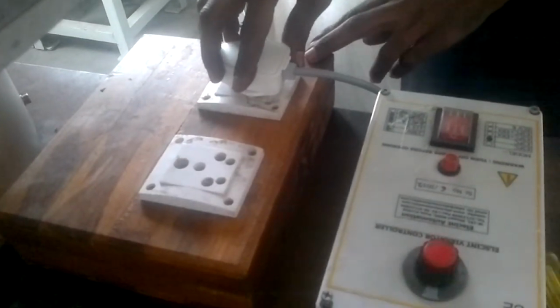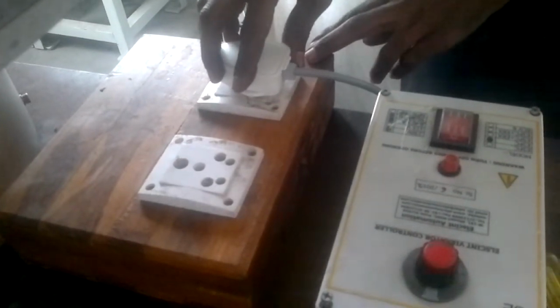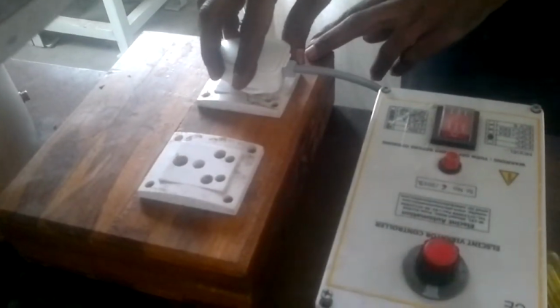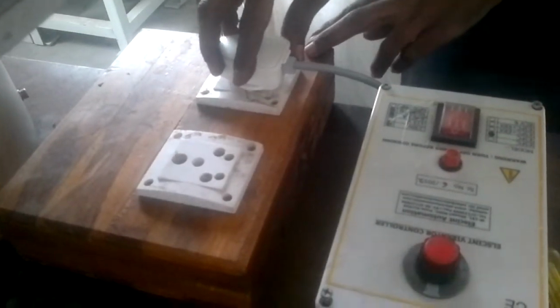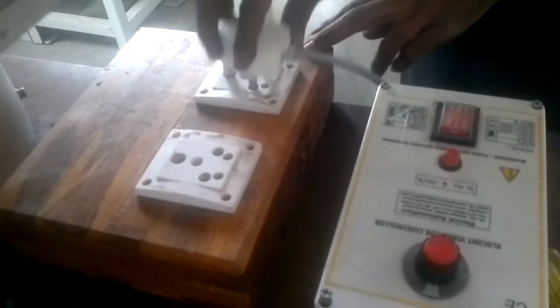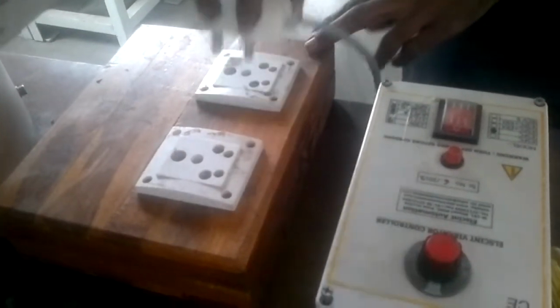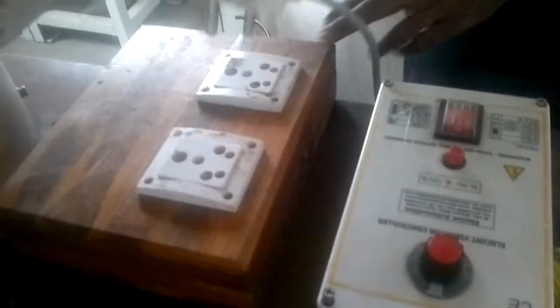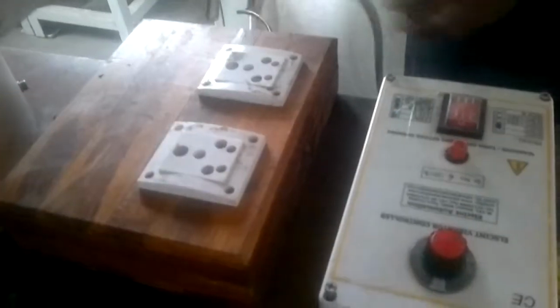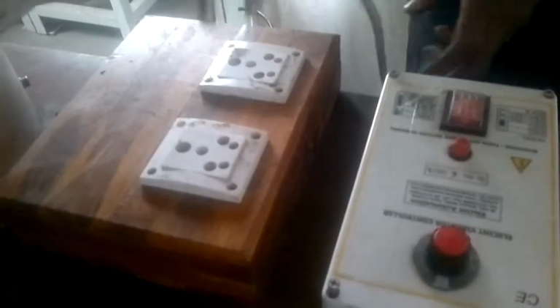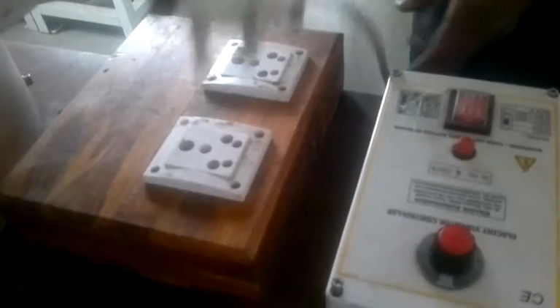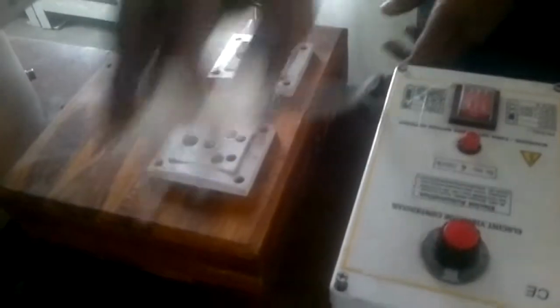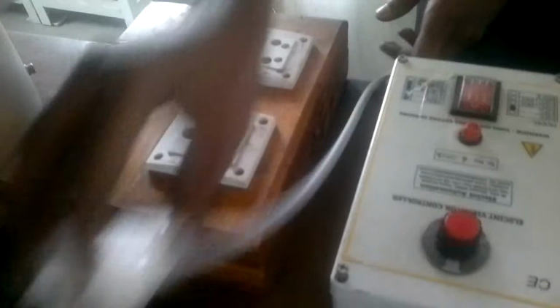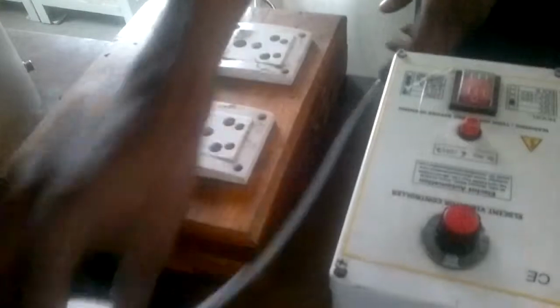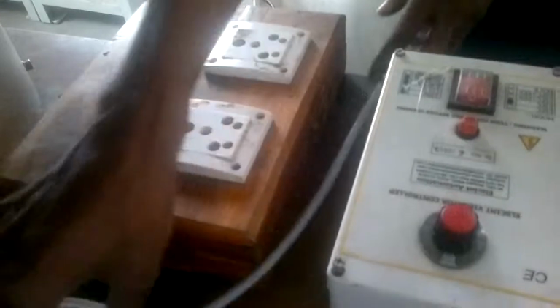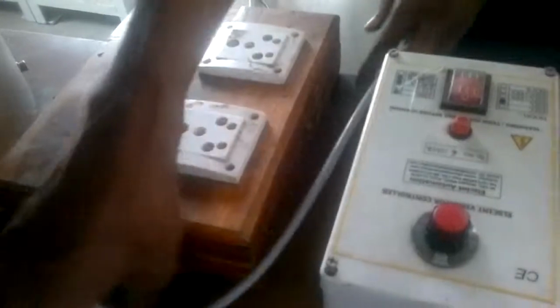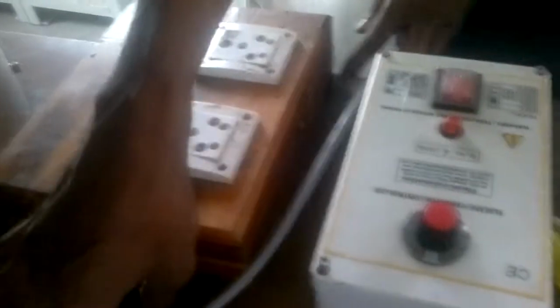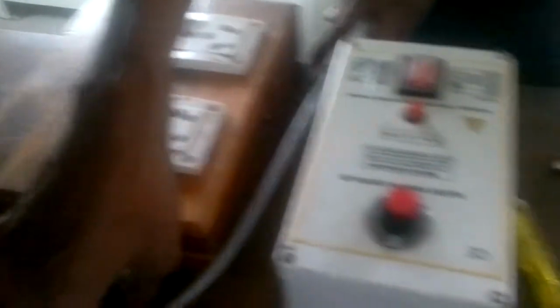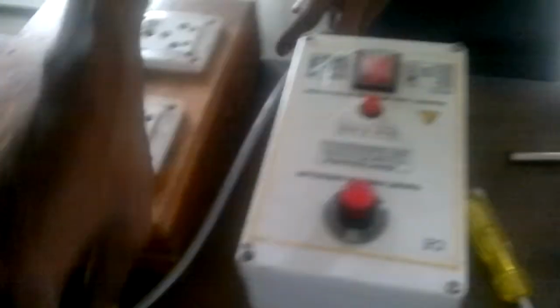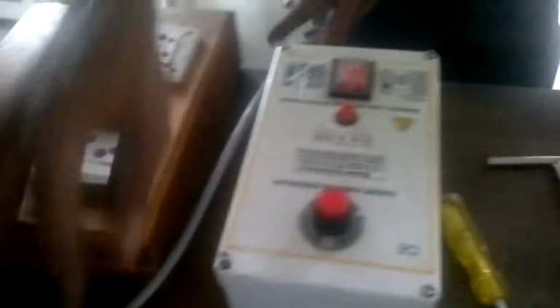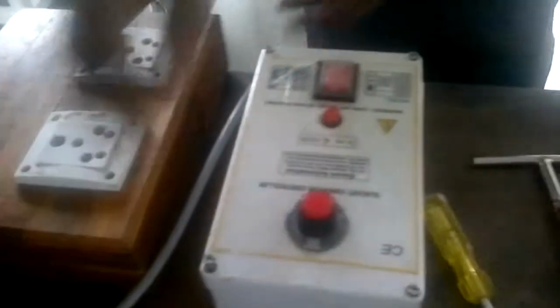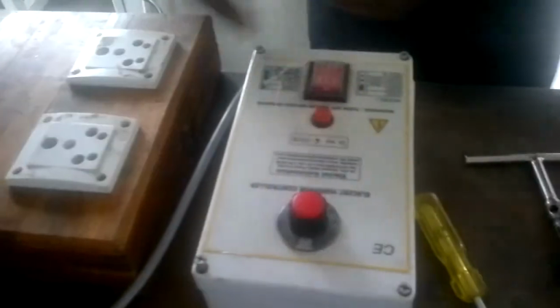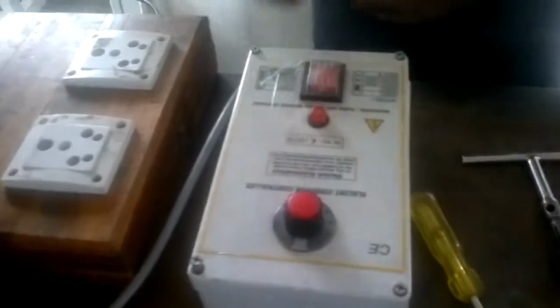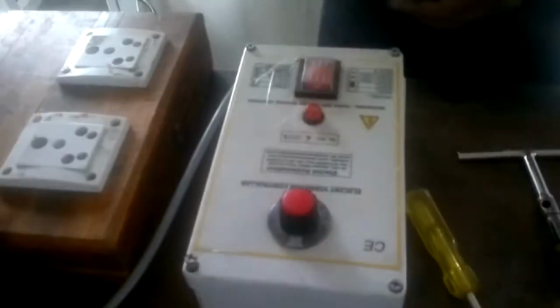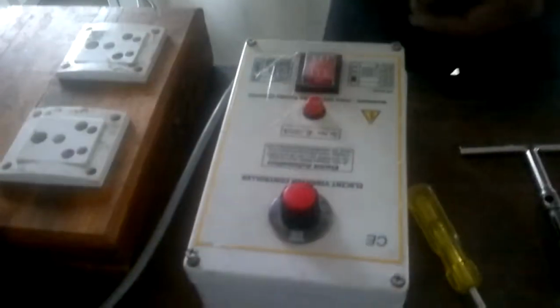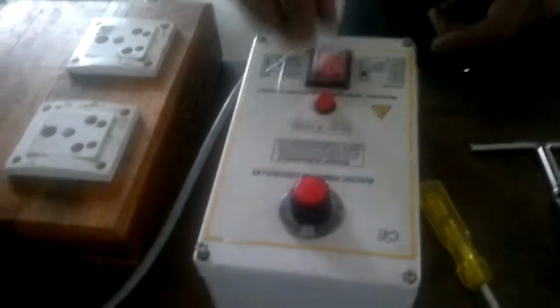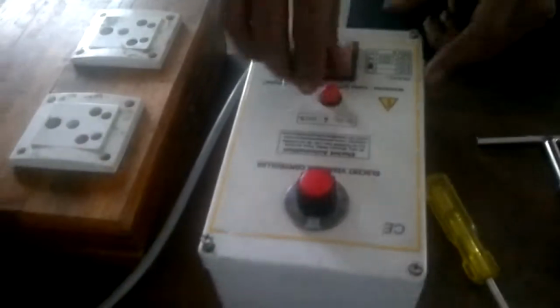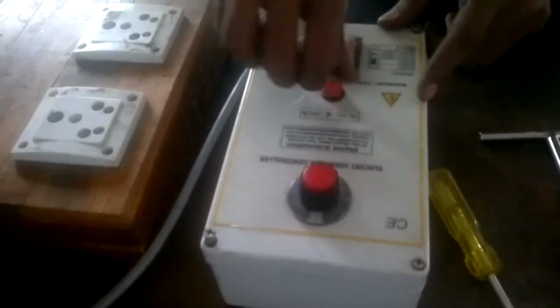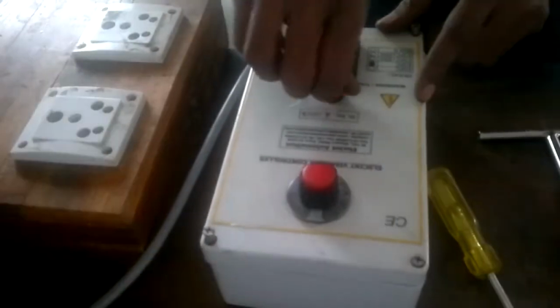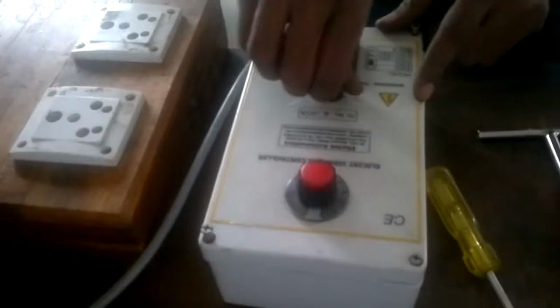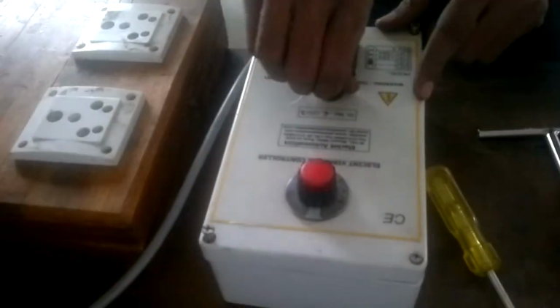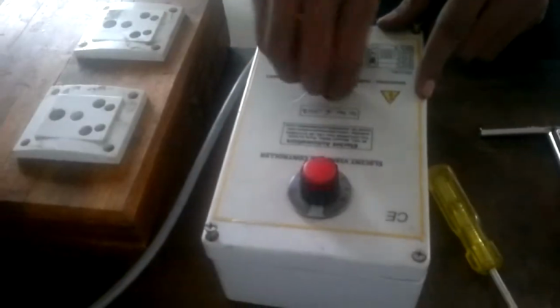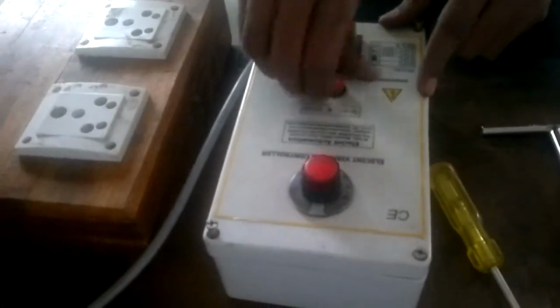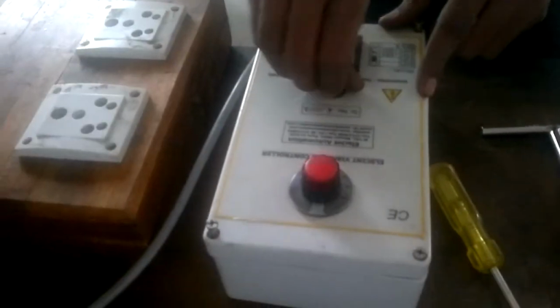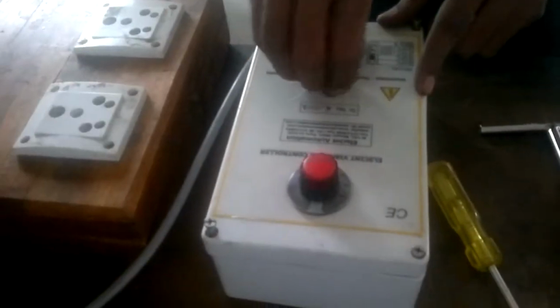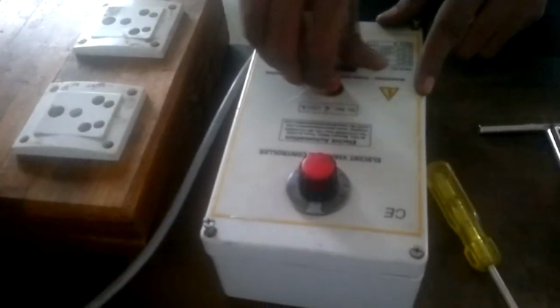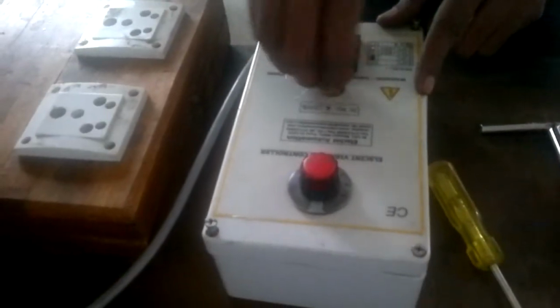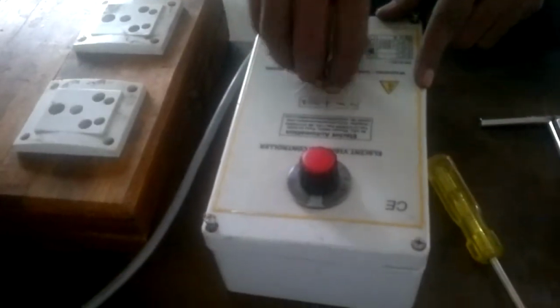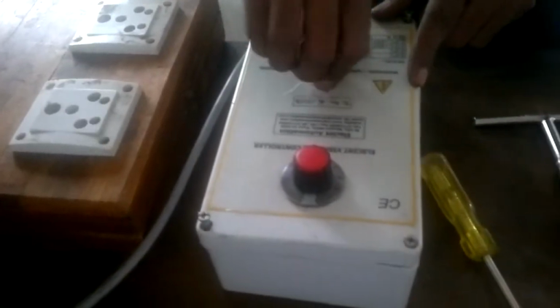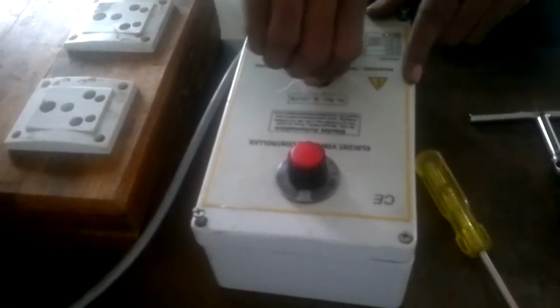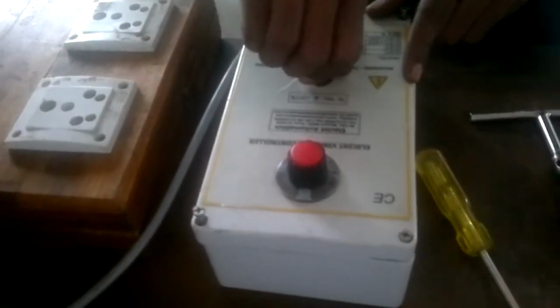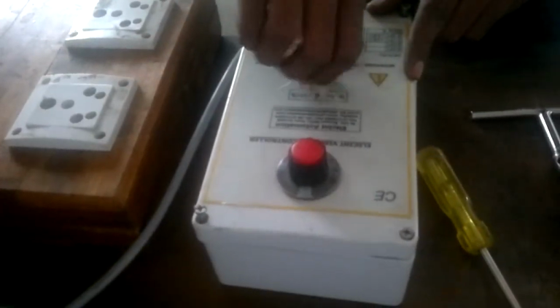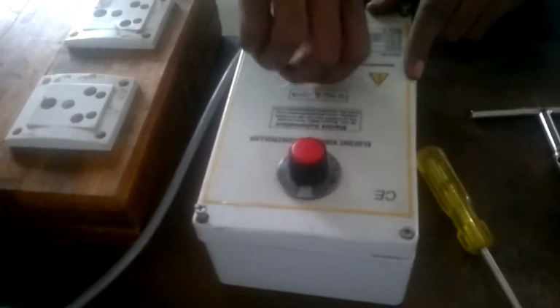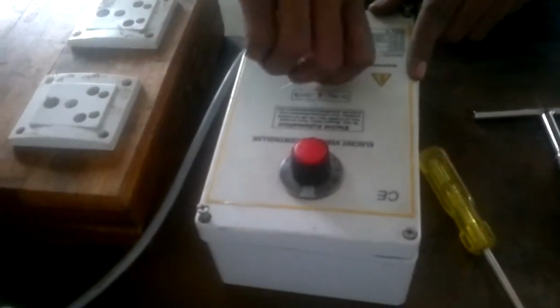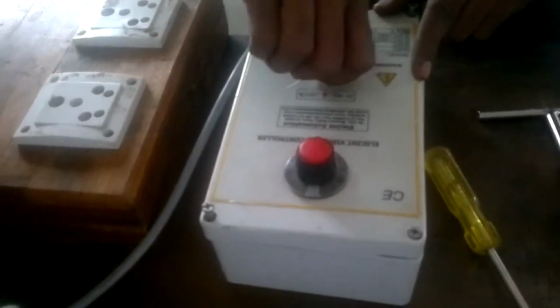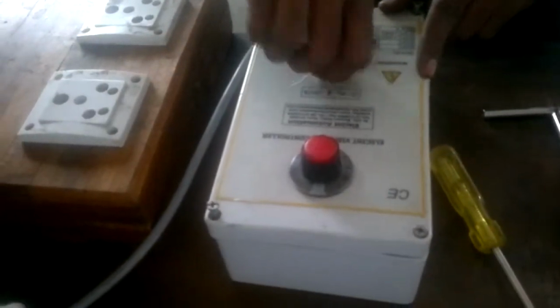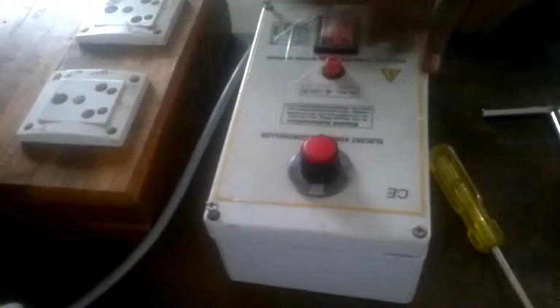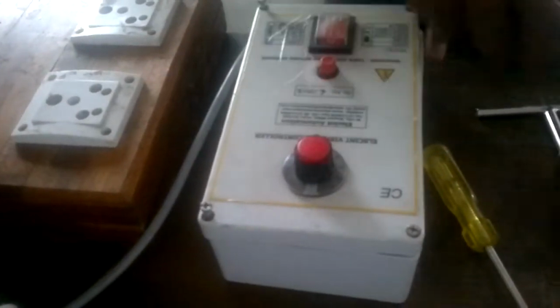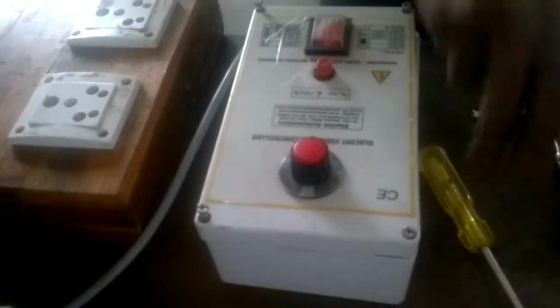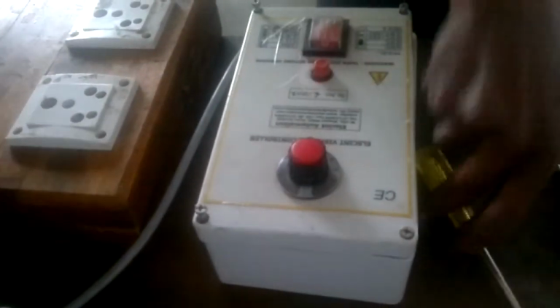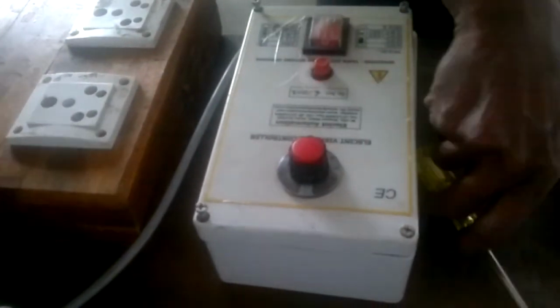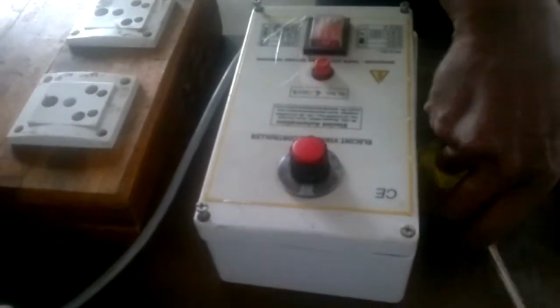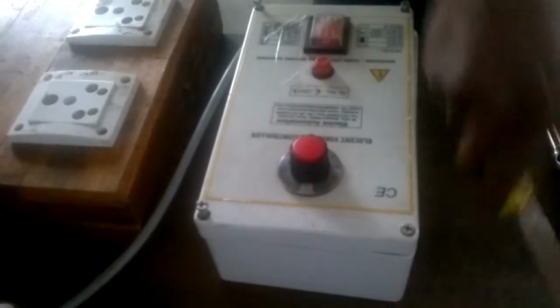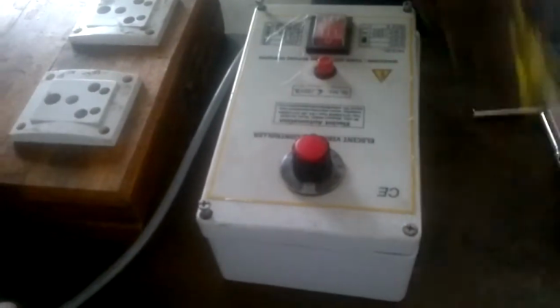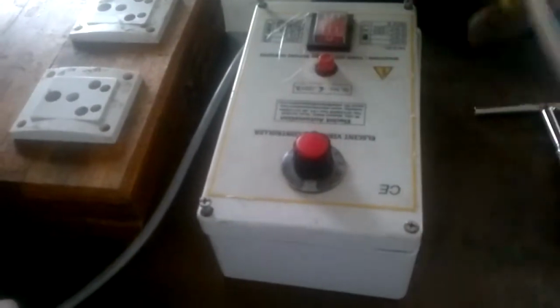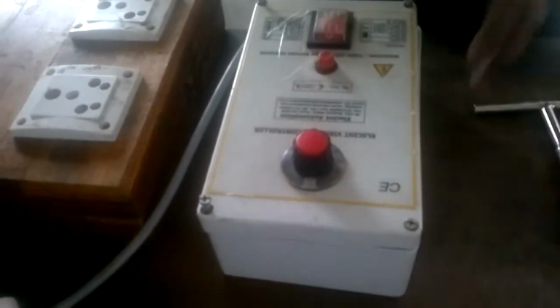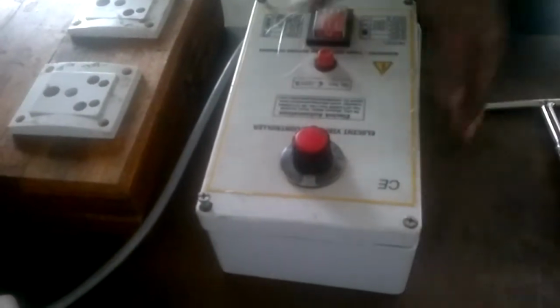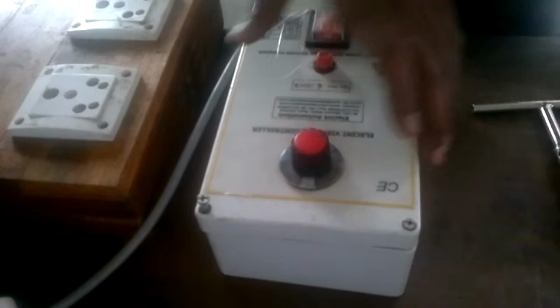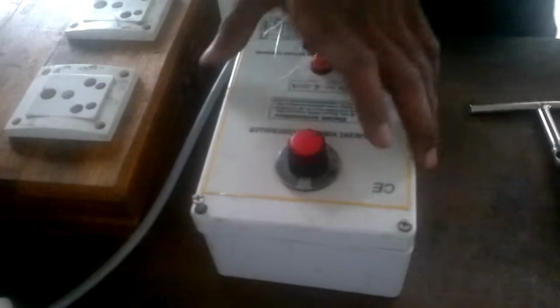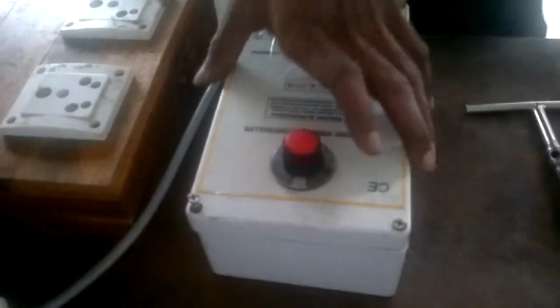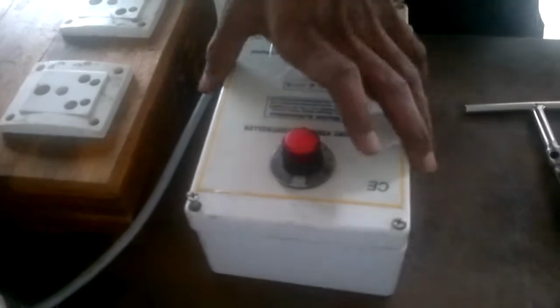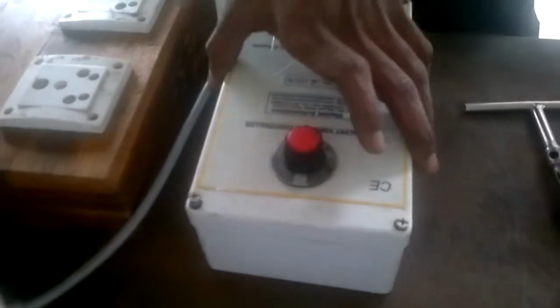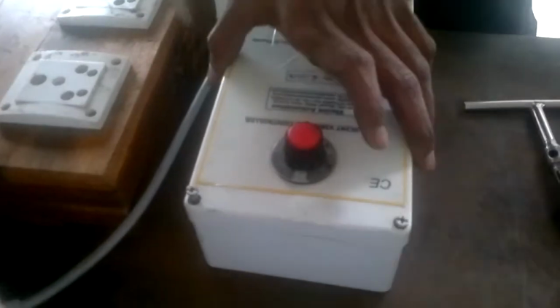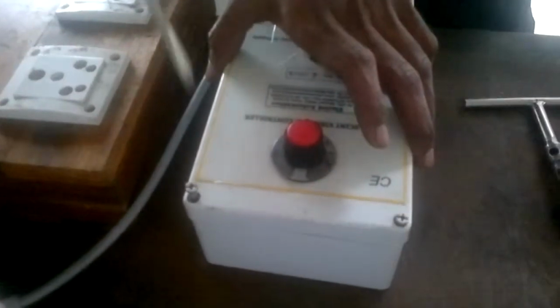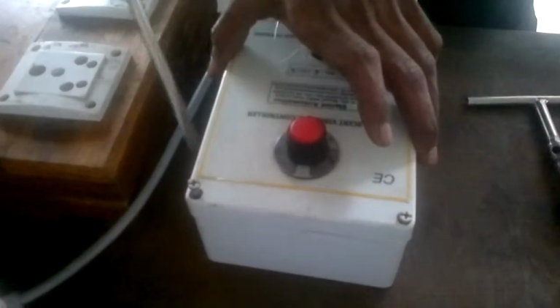Disconnect supply. Check the fuse on the top of the controller. It is a 3 ampere fuse. Replace it.